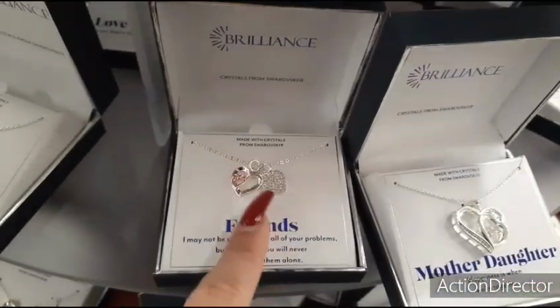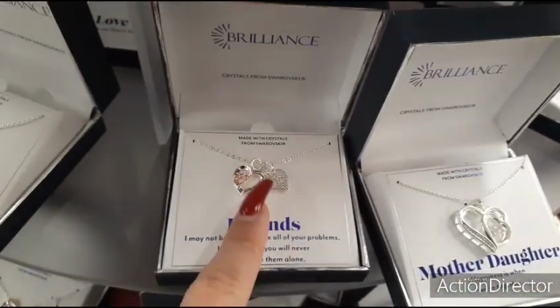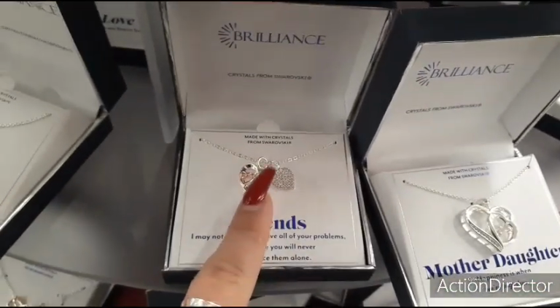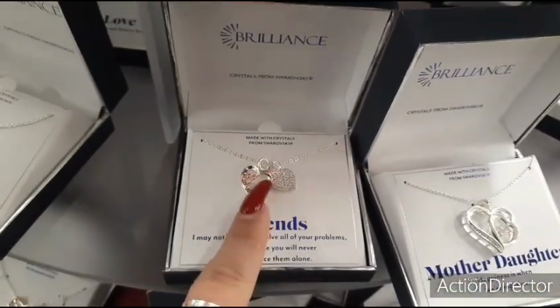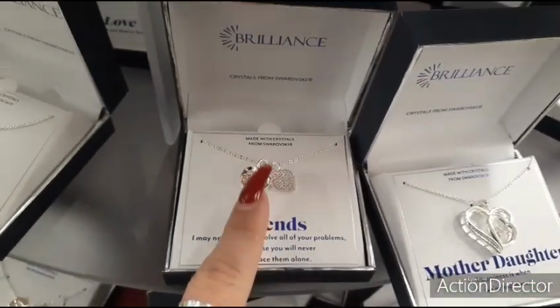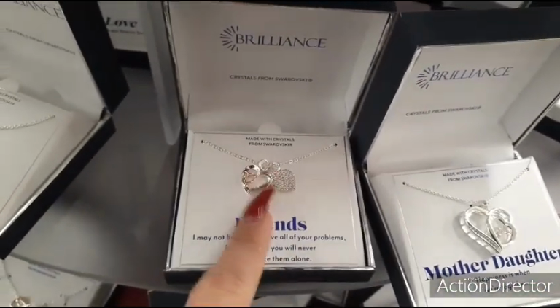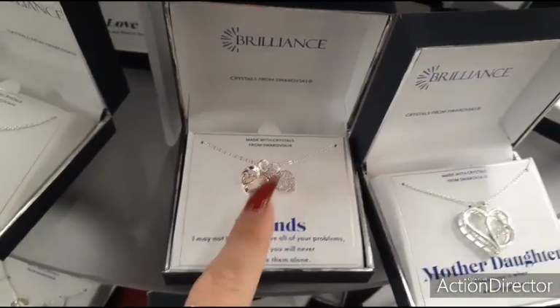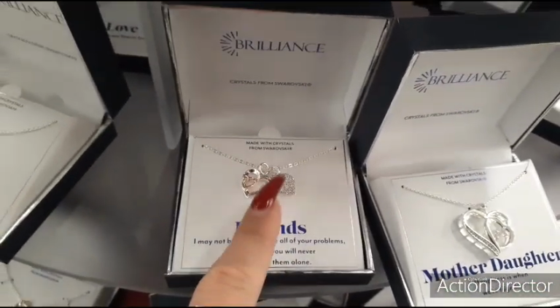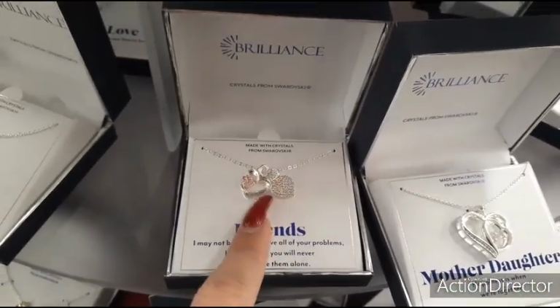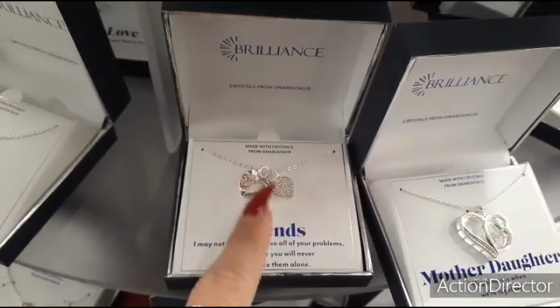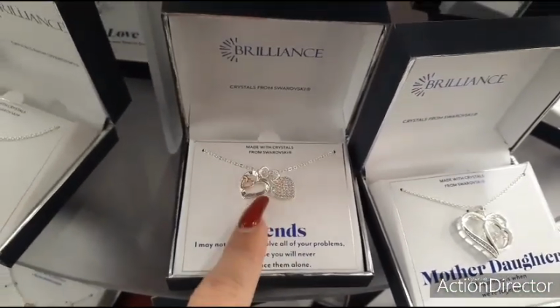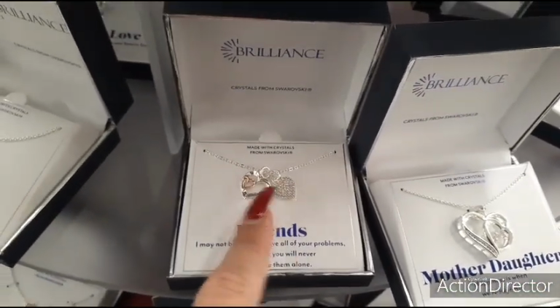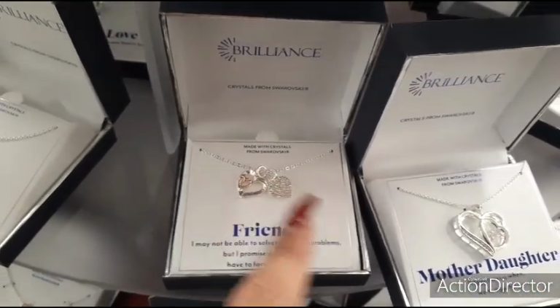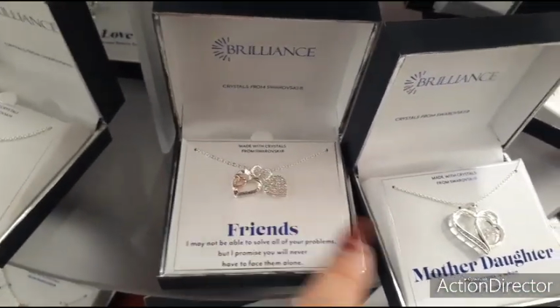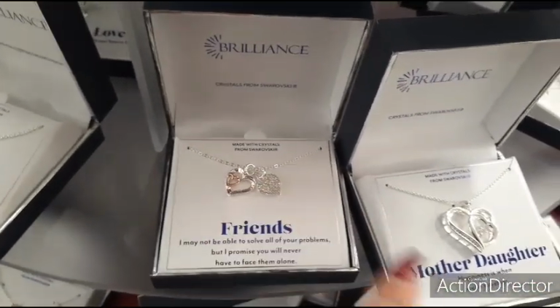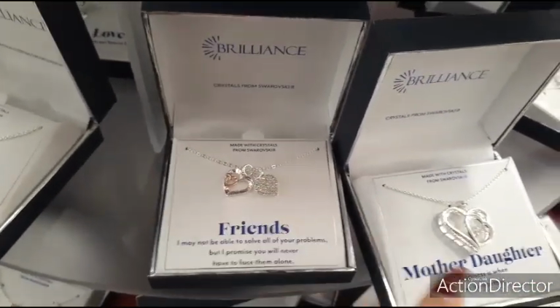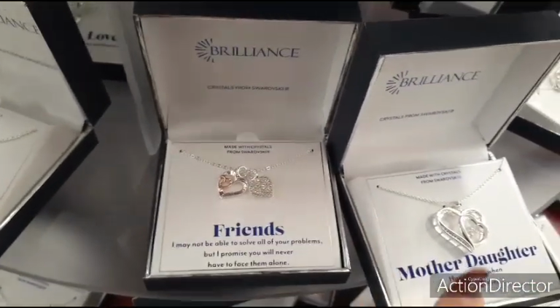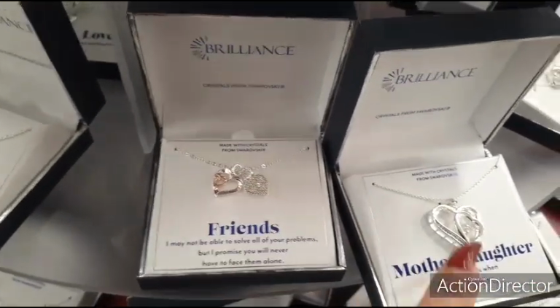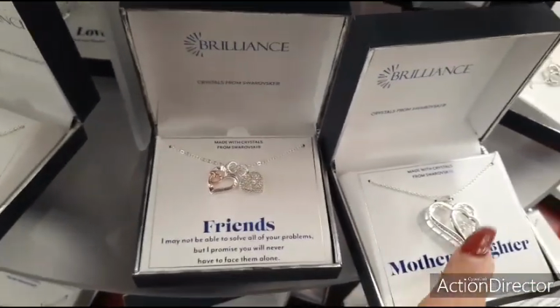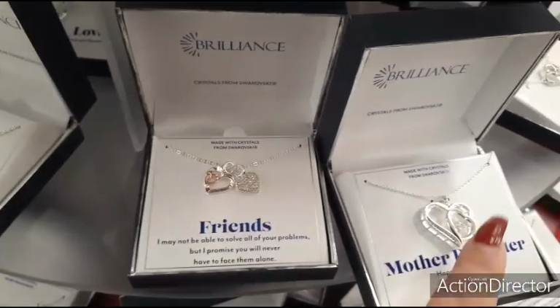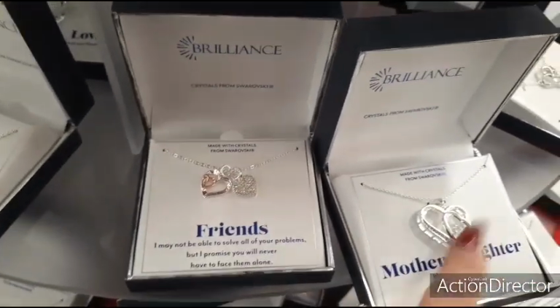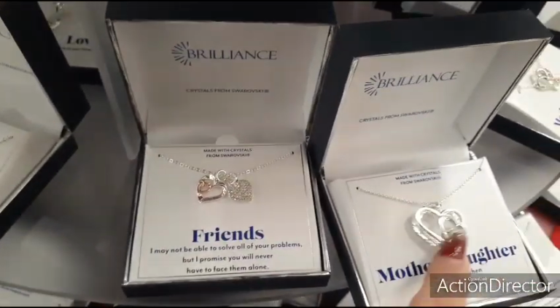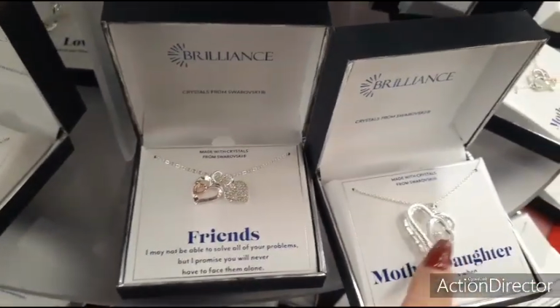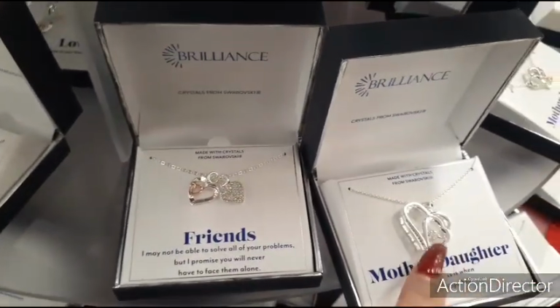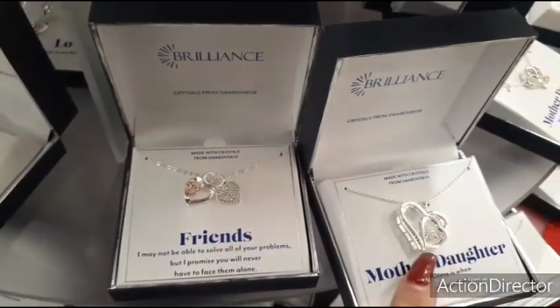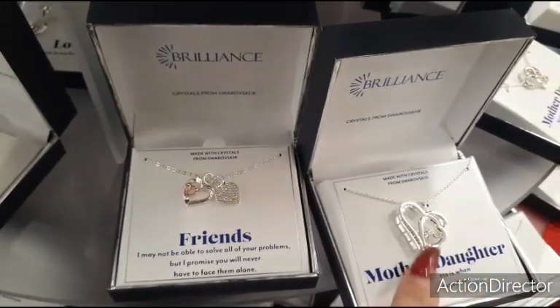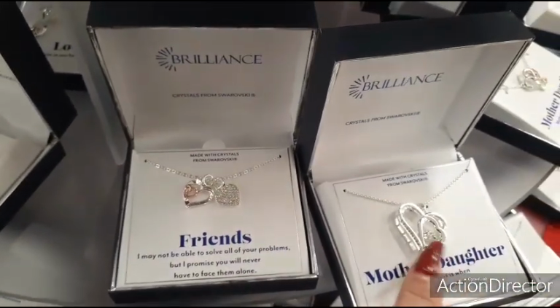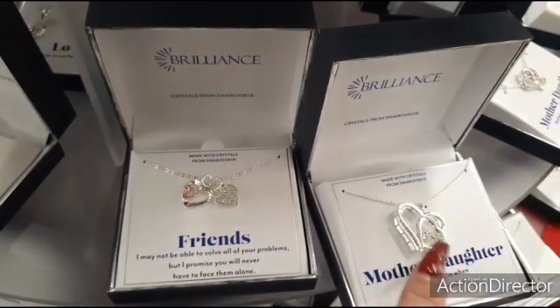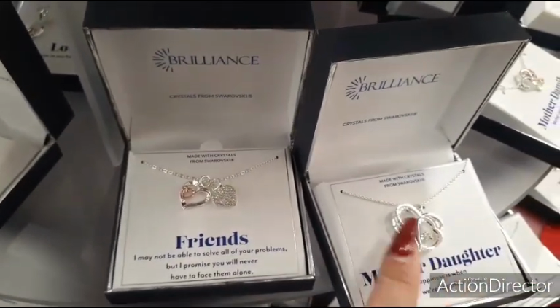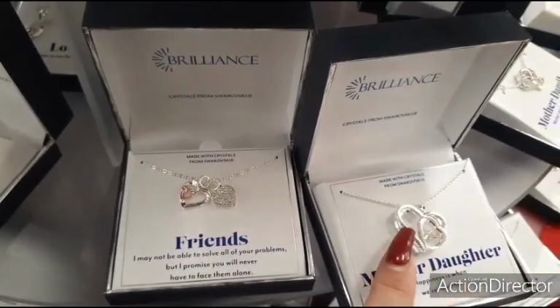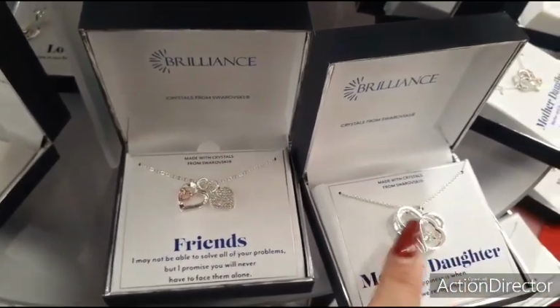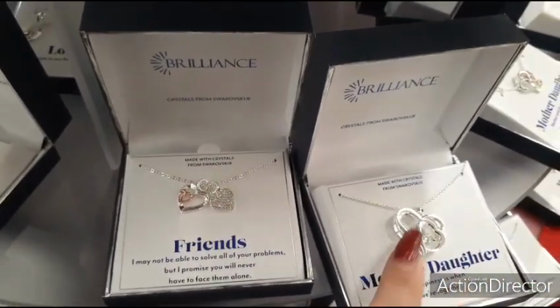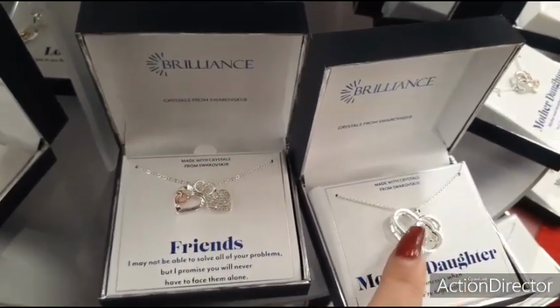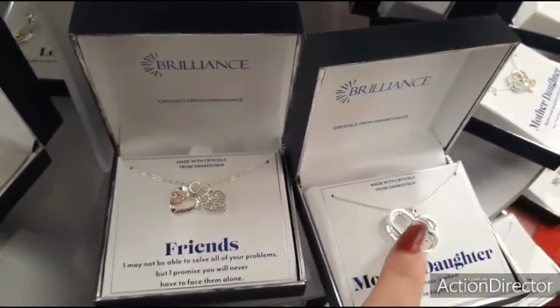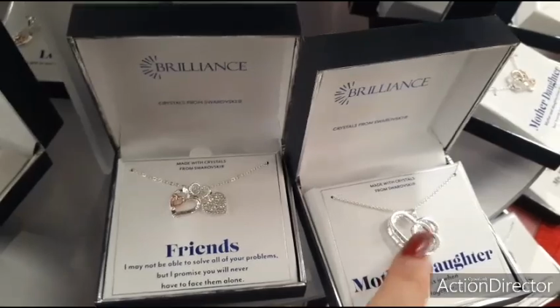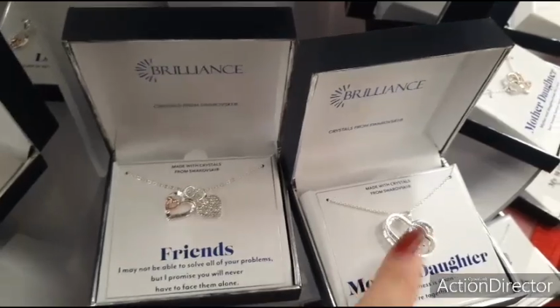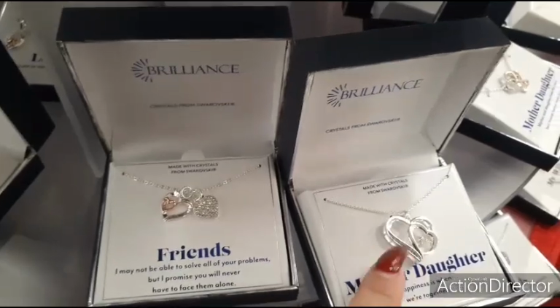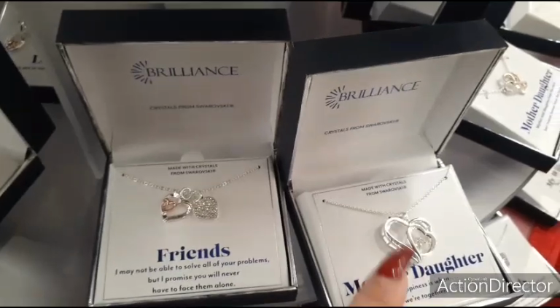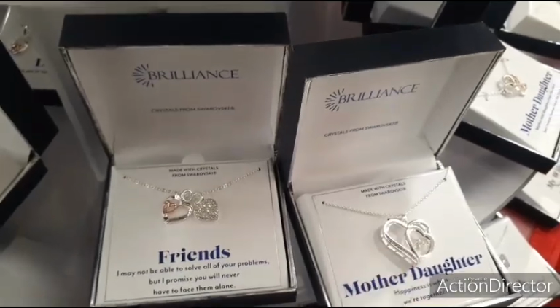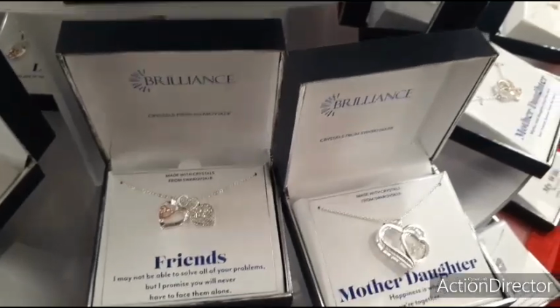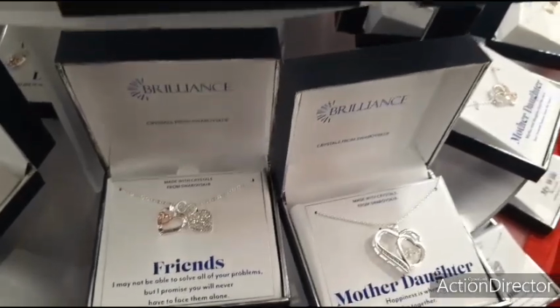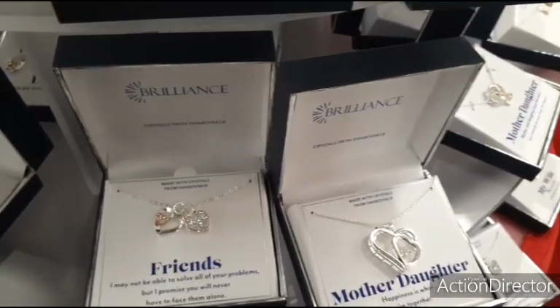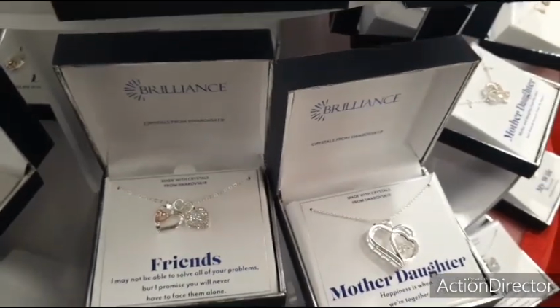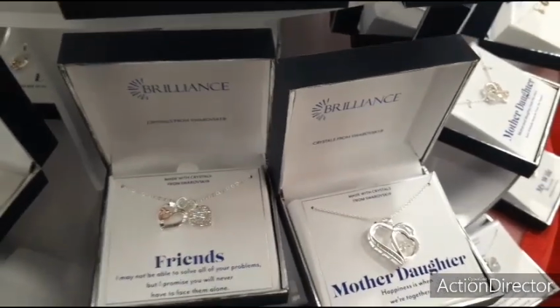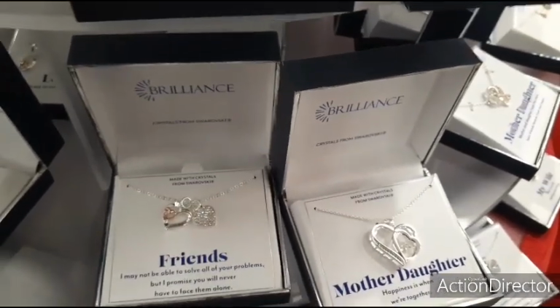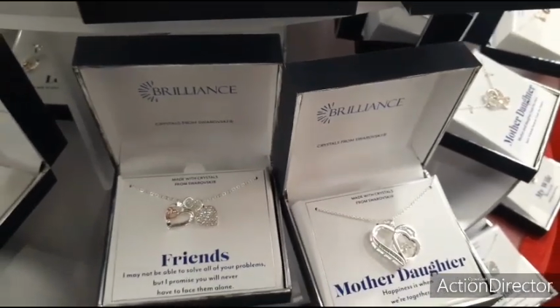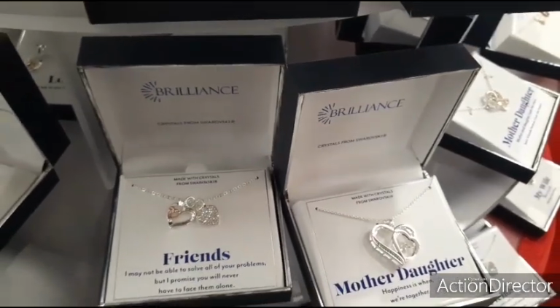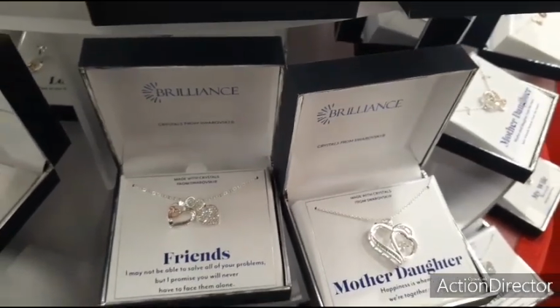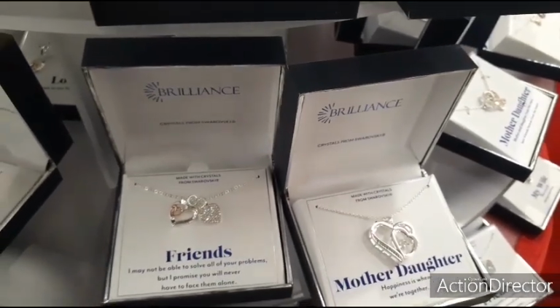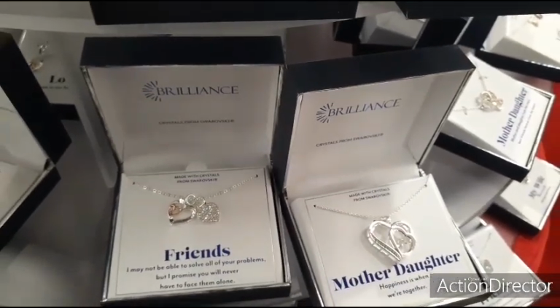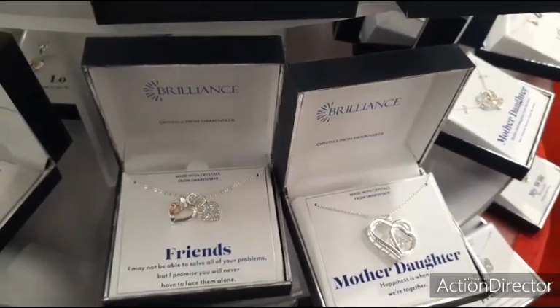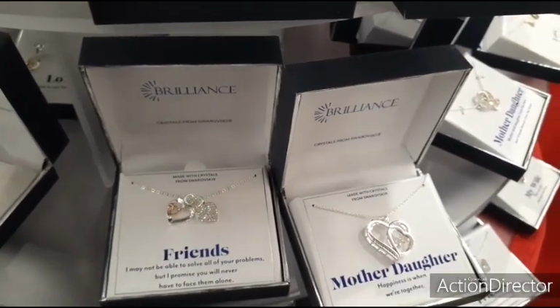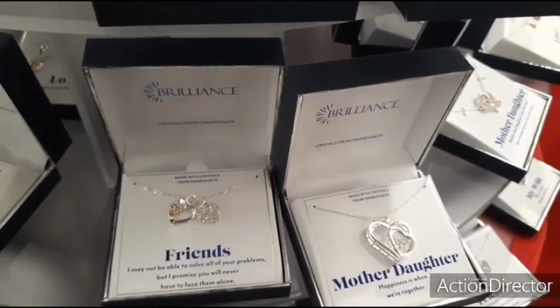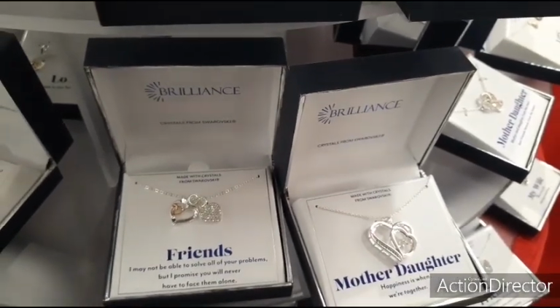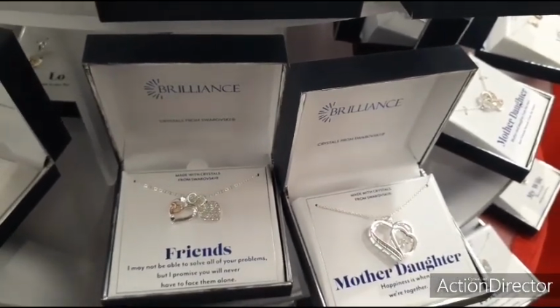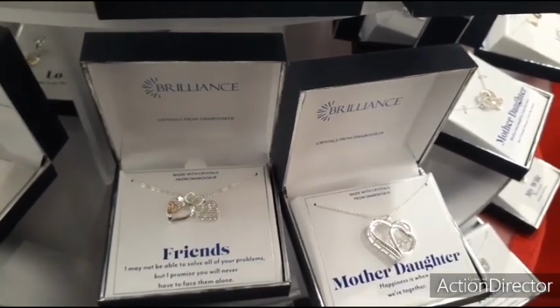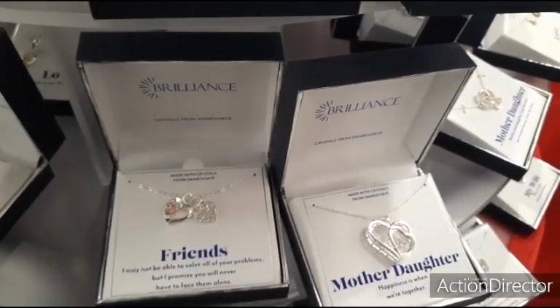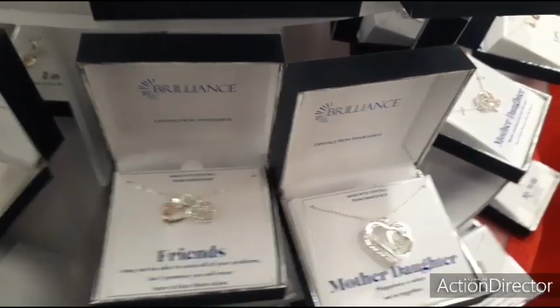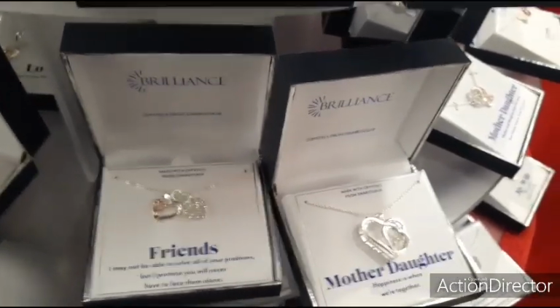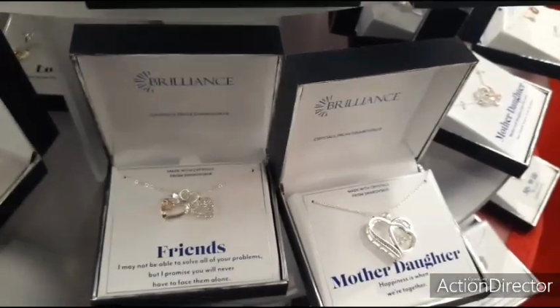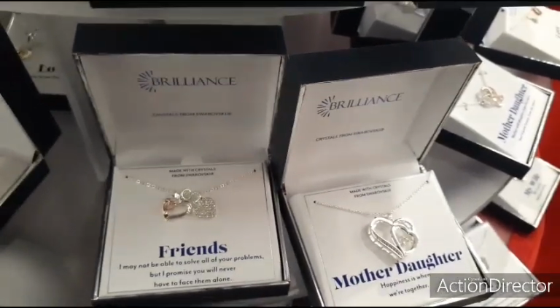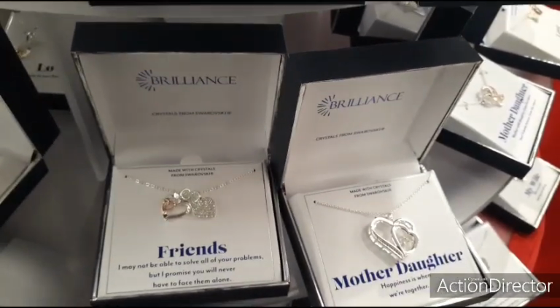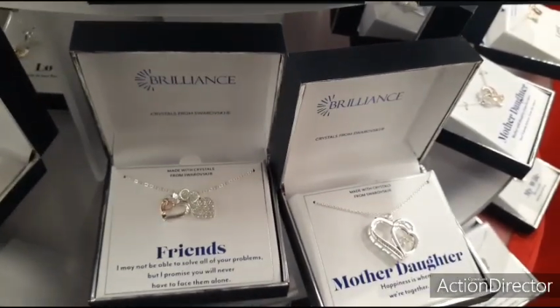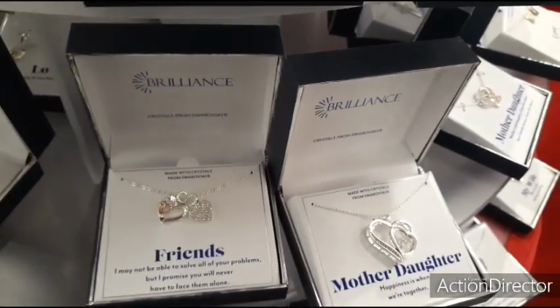Double the hearts. I like this big heart — mother-daughter. Really, really nice. A lot of fun stuff.